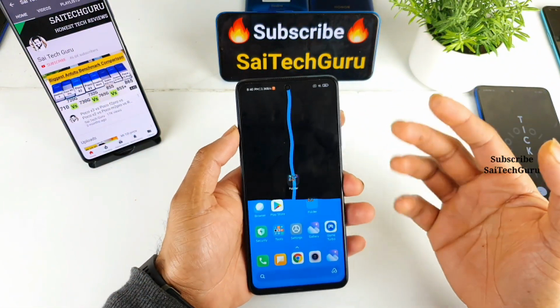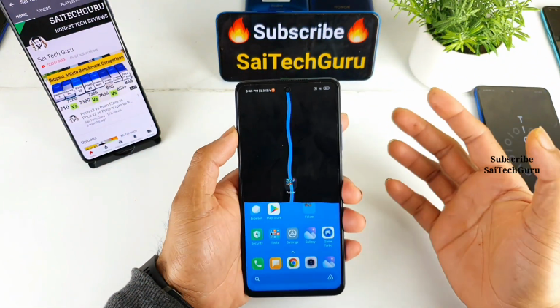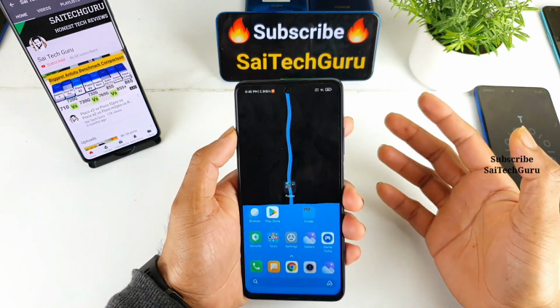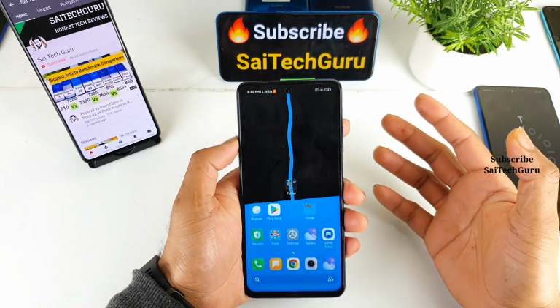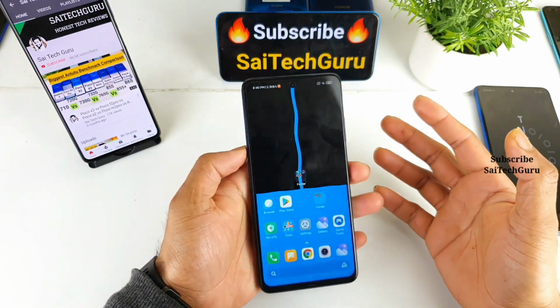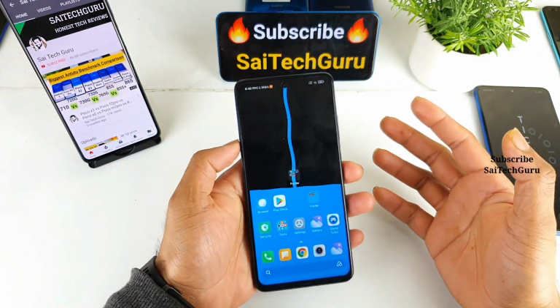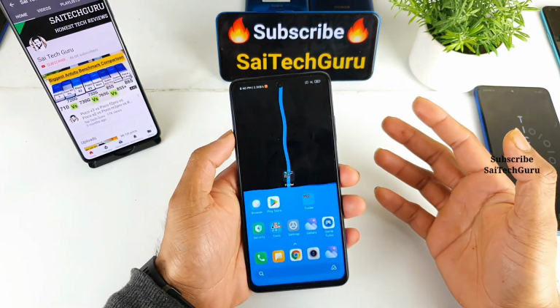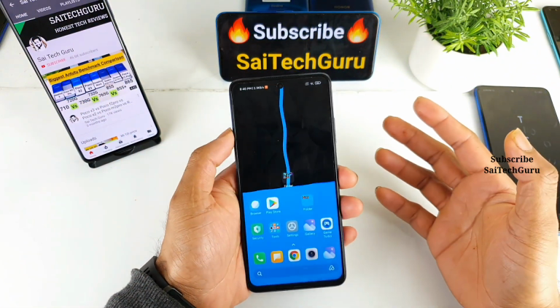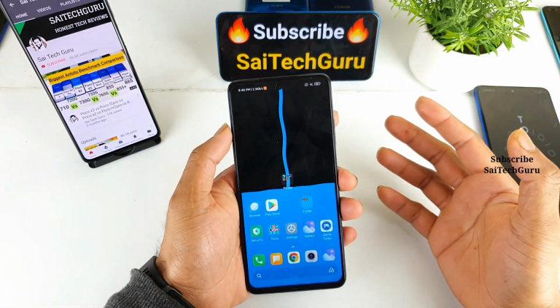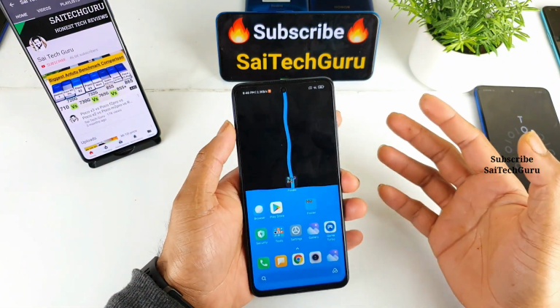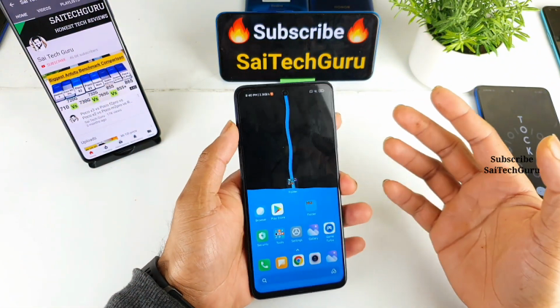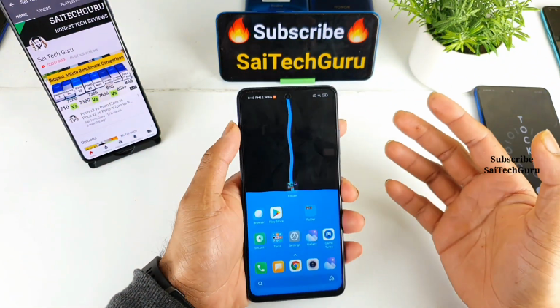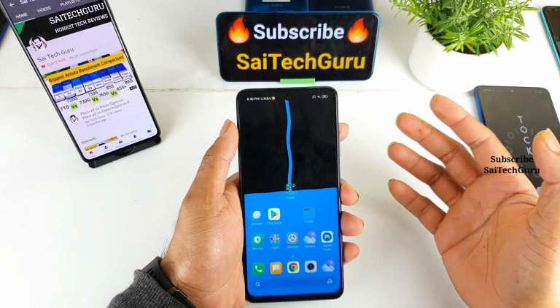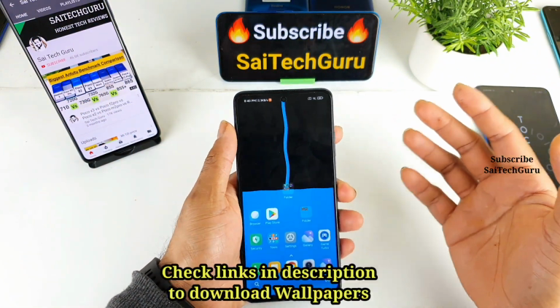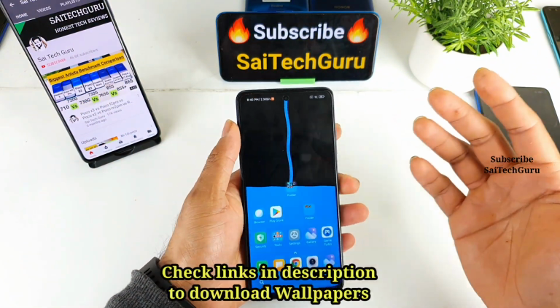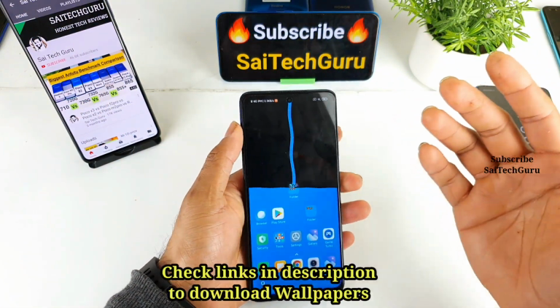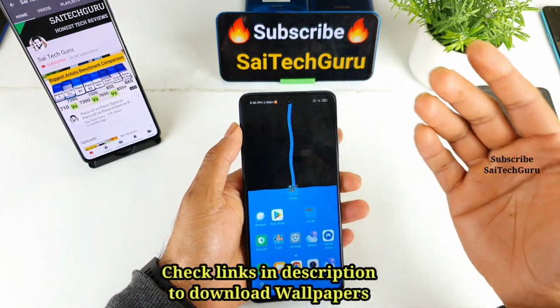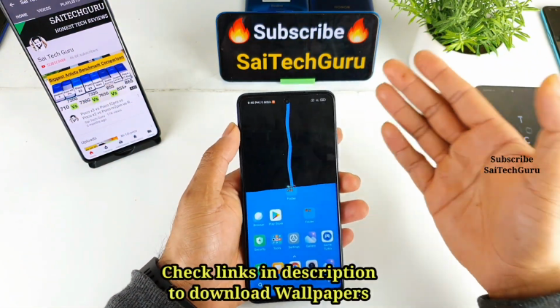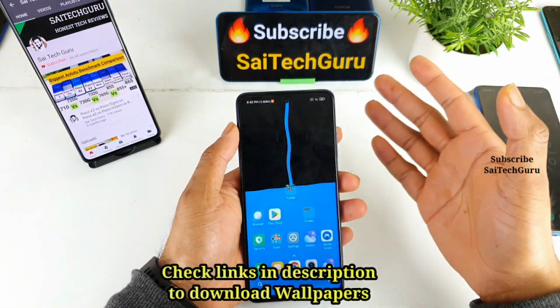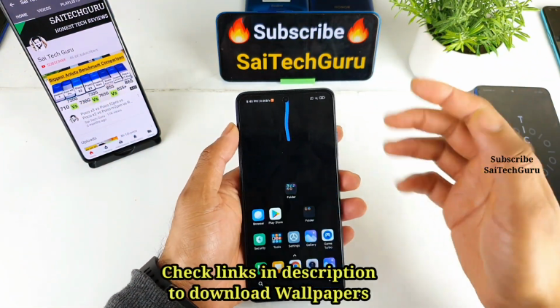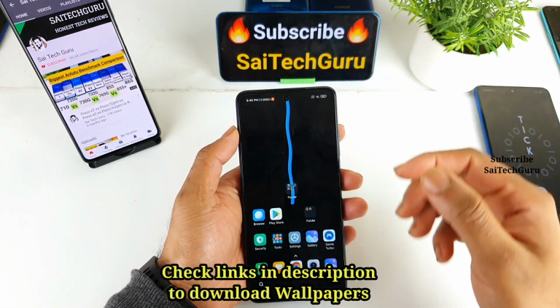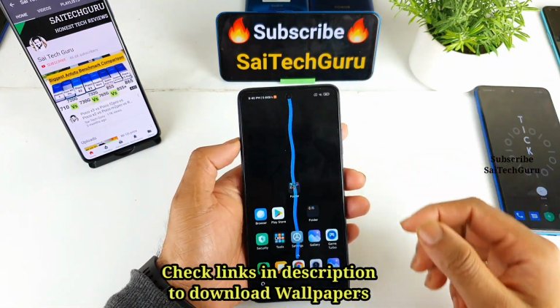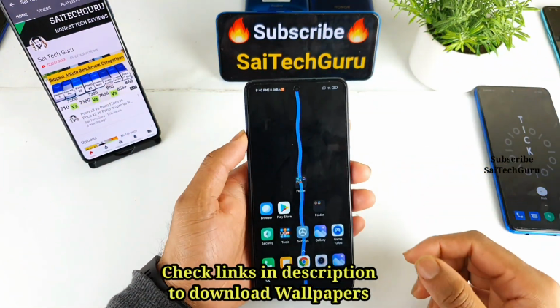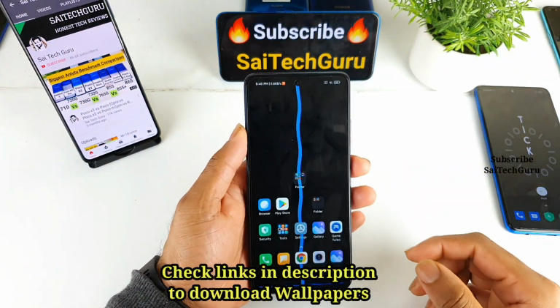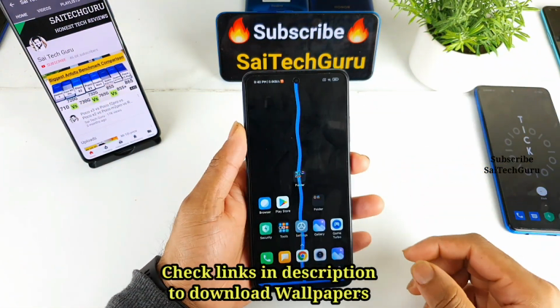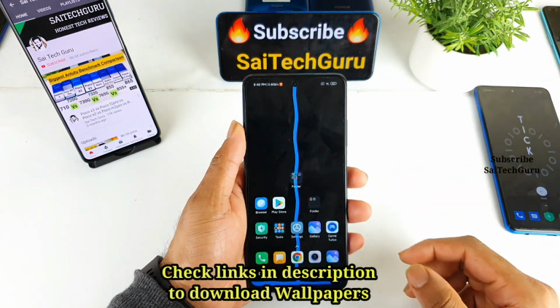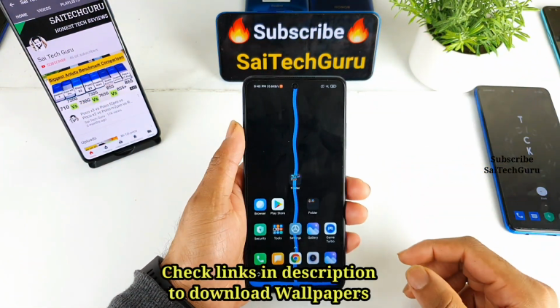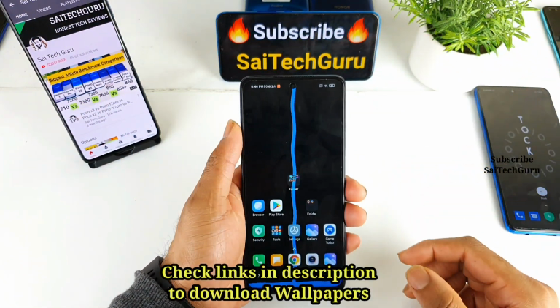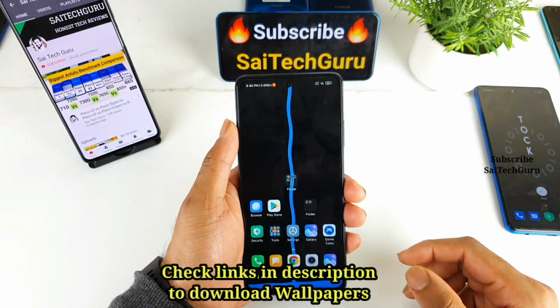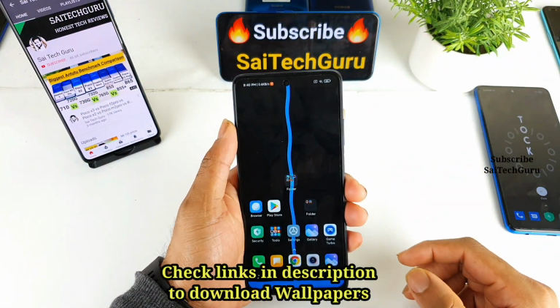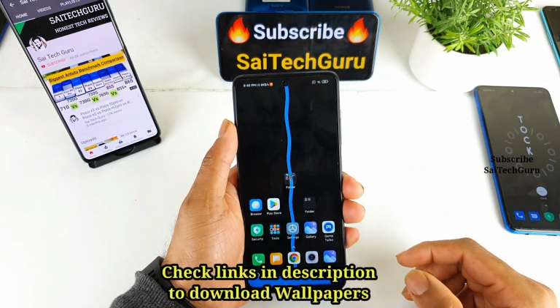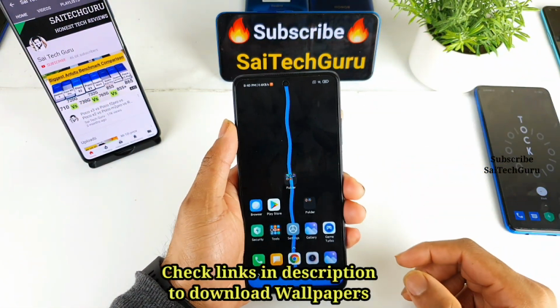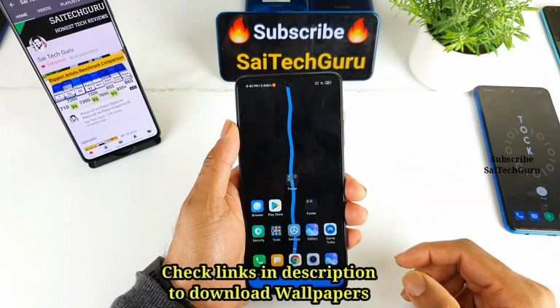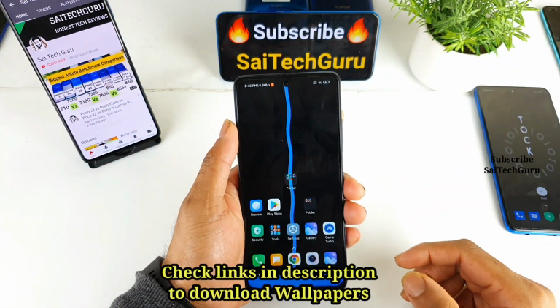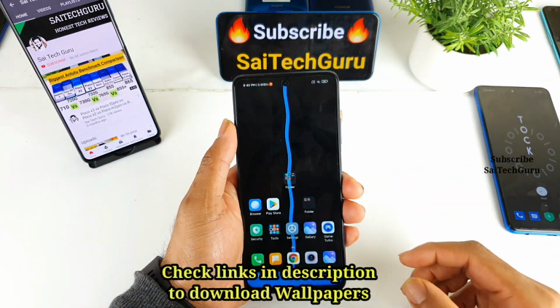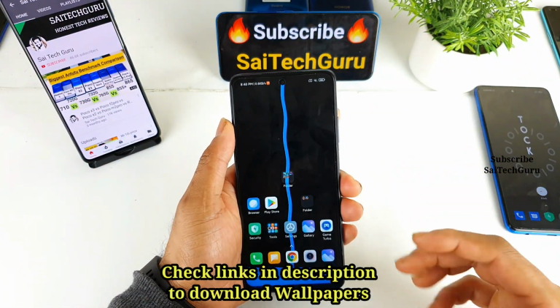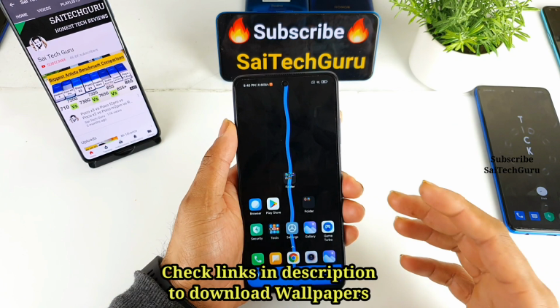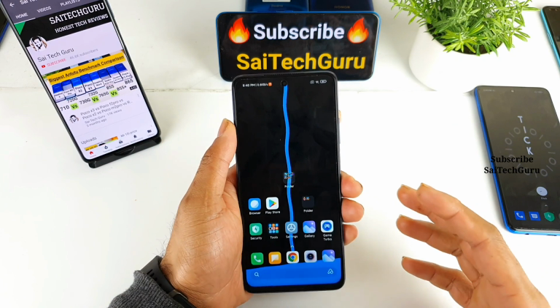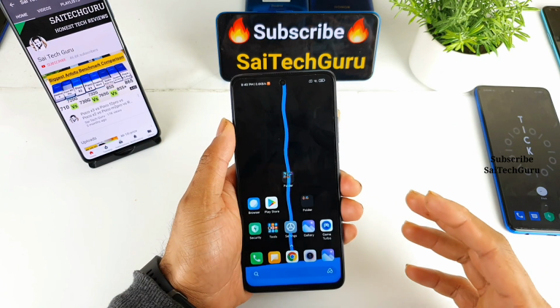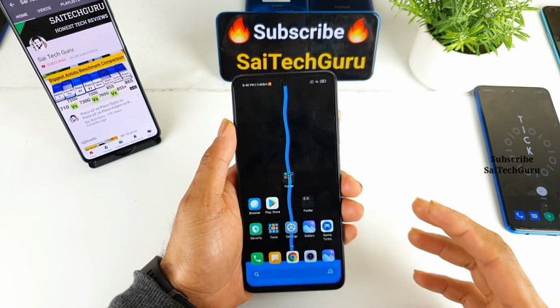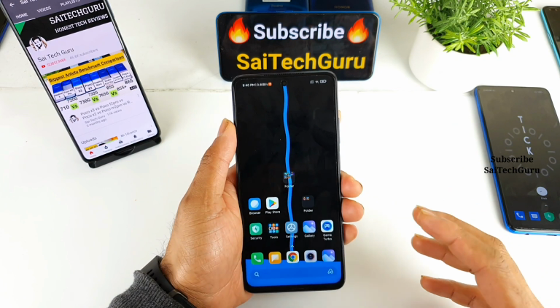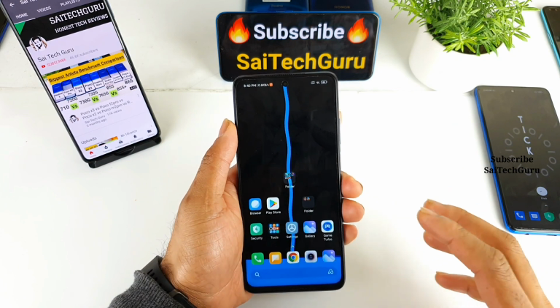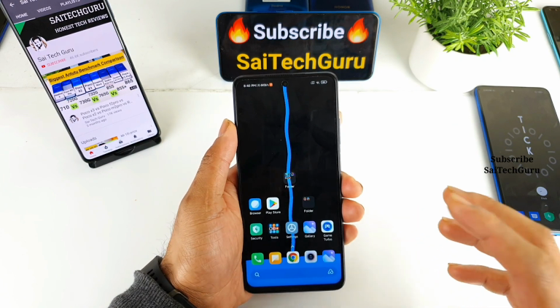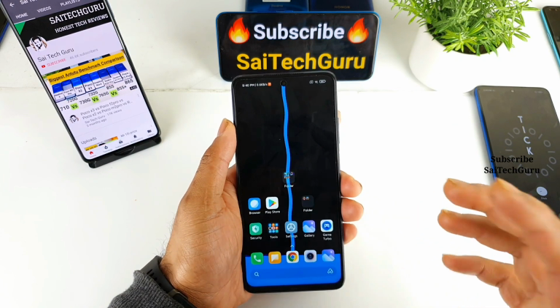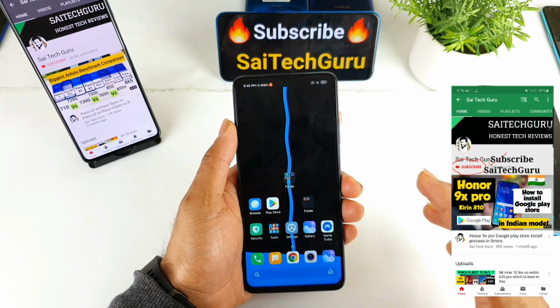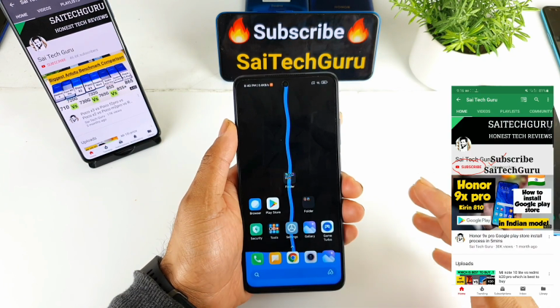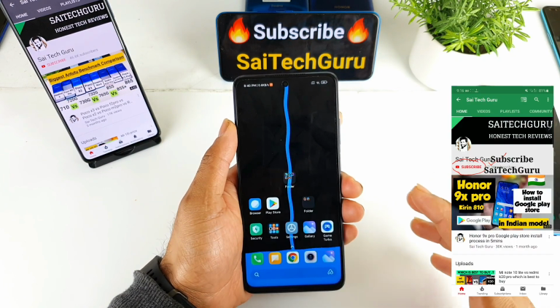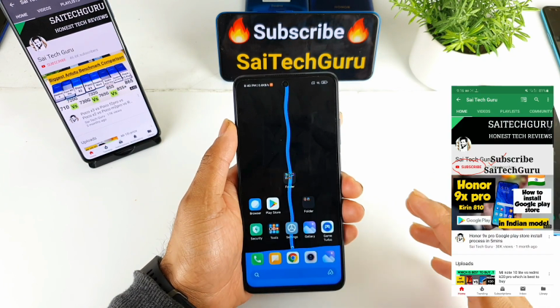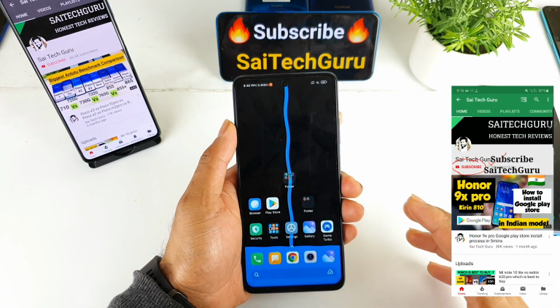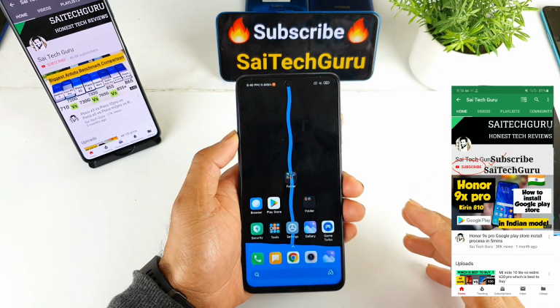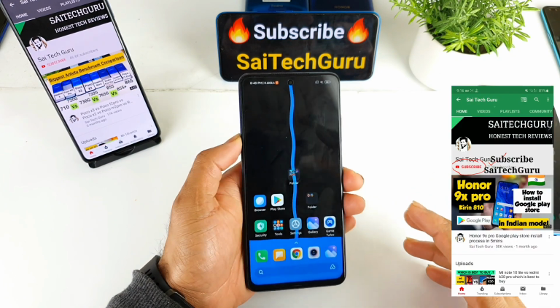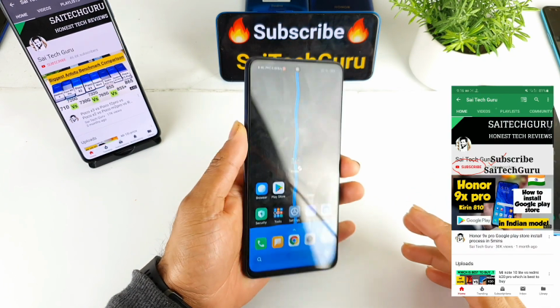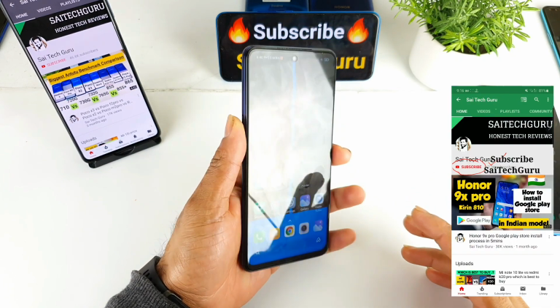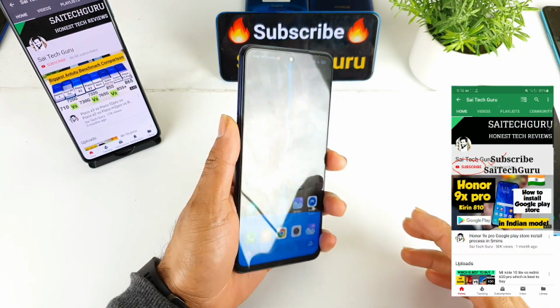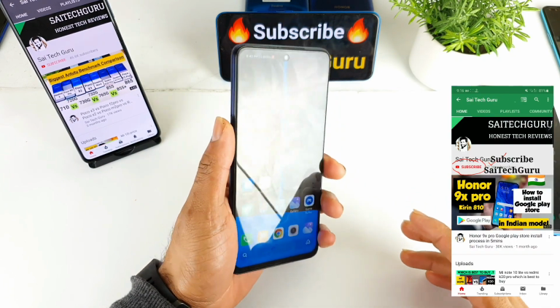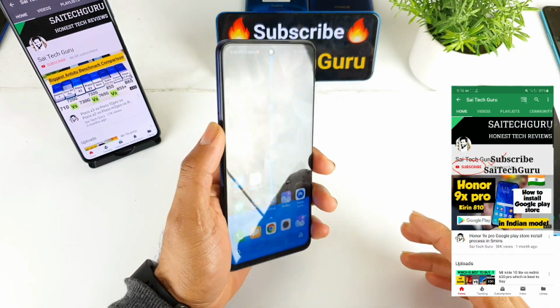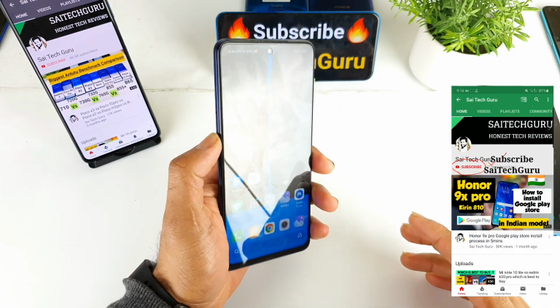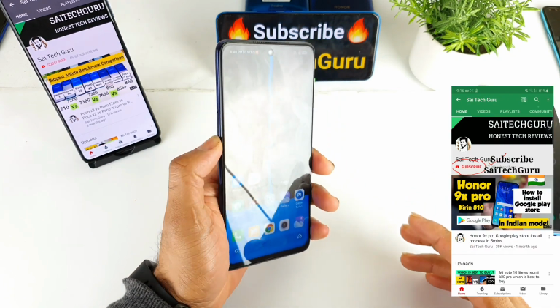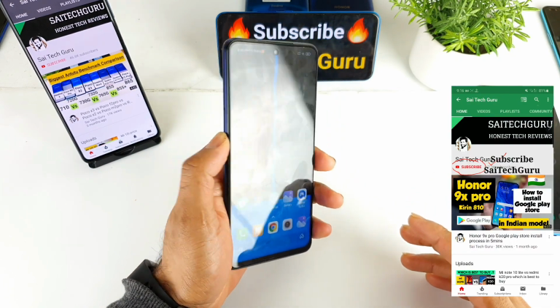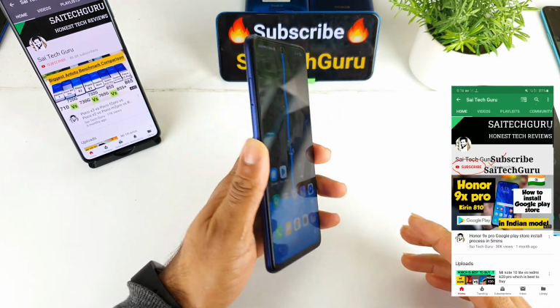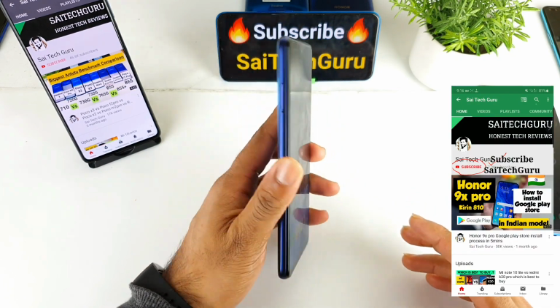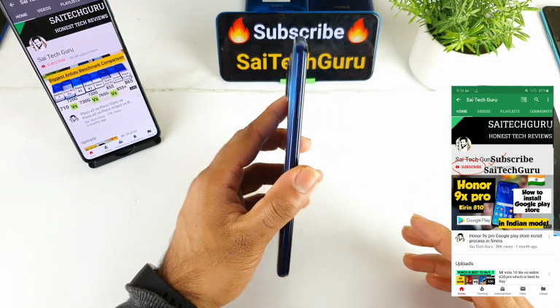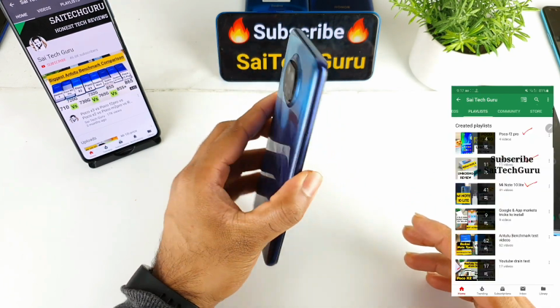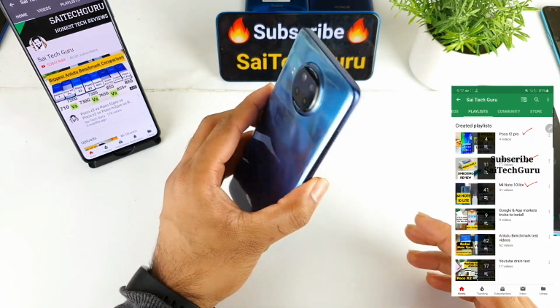Hi friends, I am Sai Jatanya. Welcome back to my channel Sai Tech Guru. In this video, I will be talking about the display of the Mi 10i device.